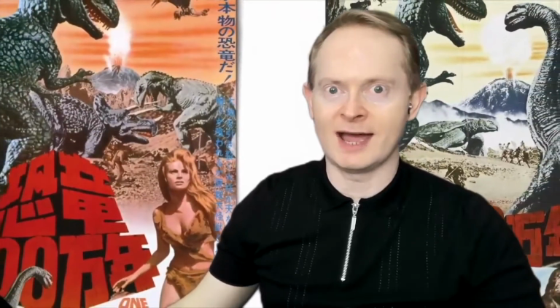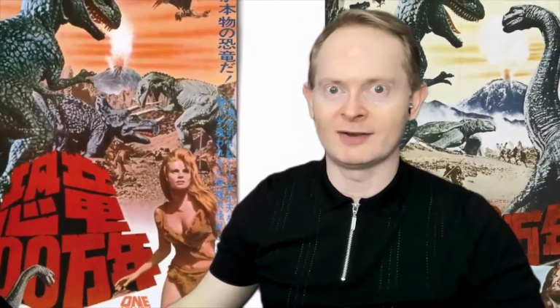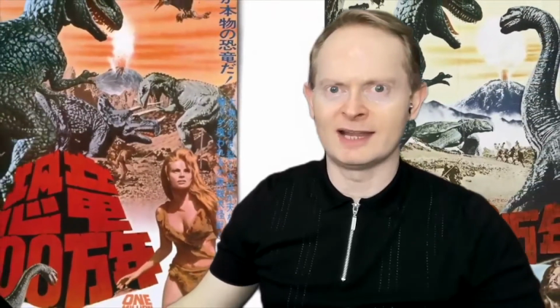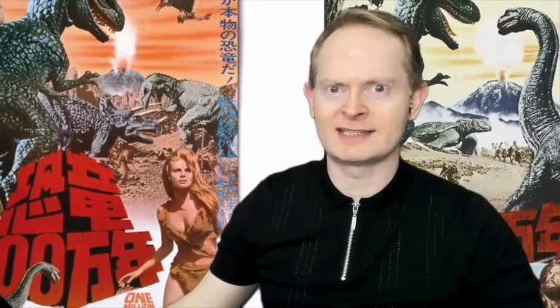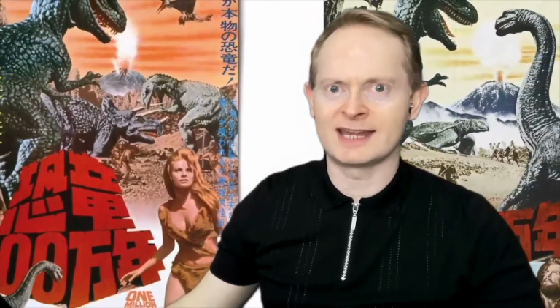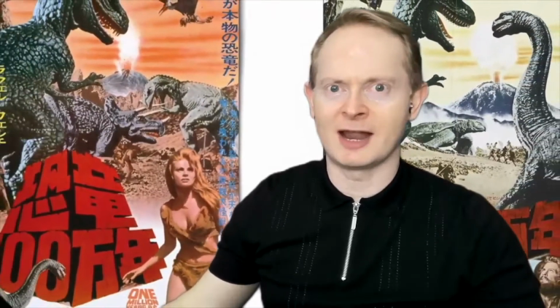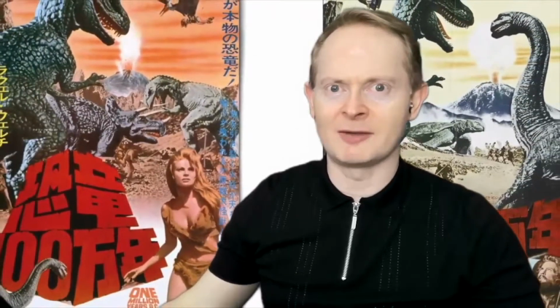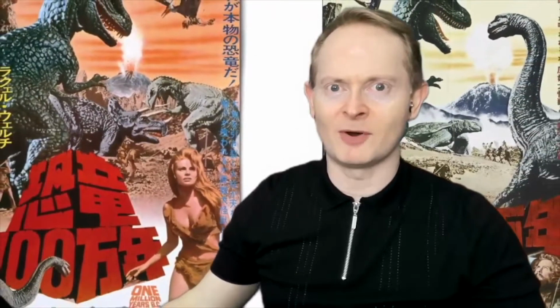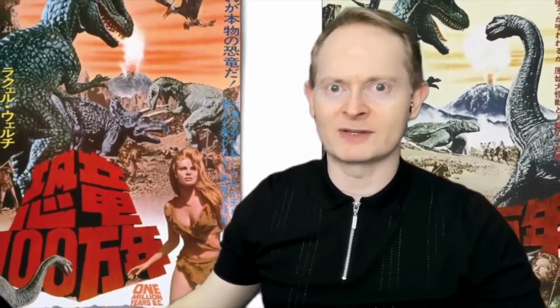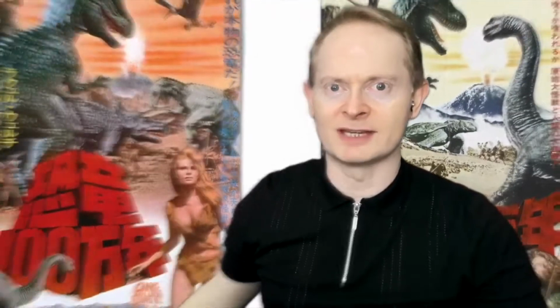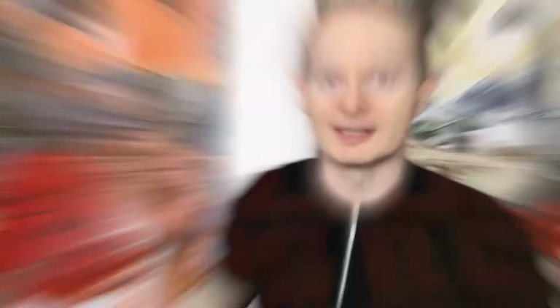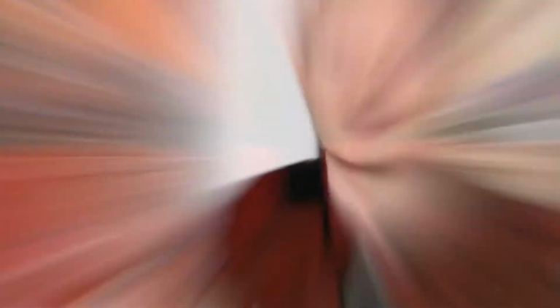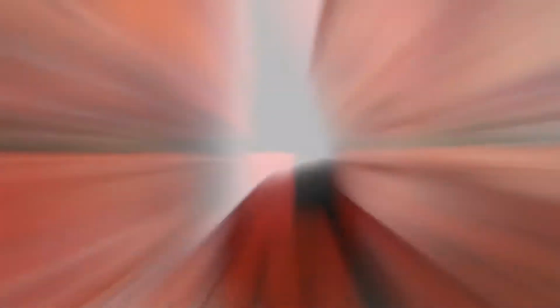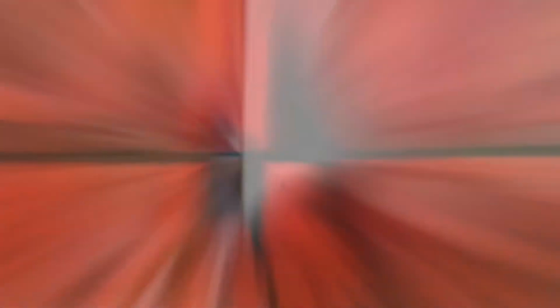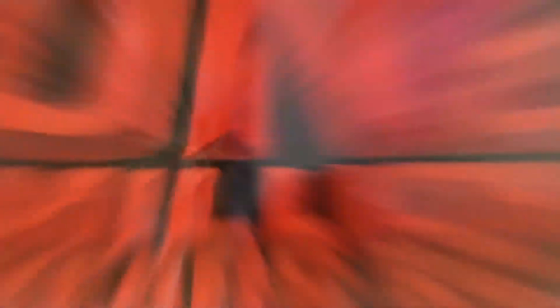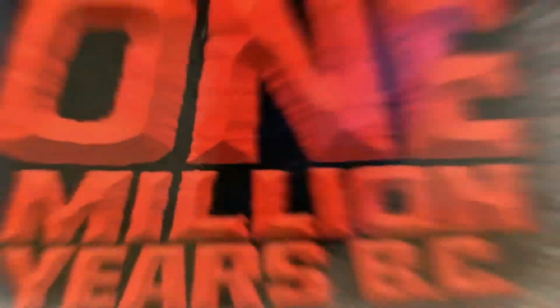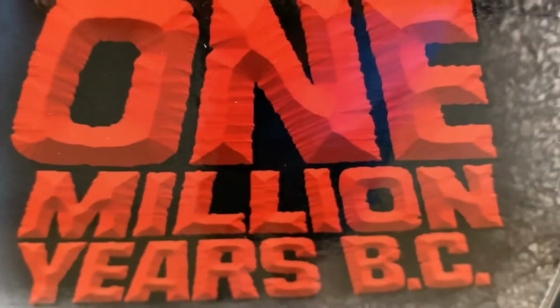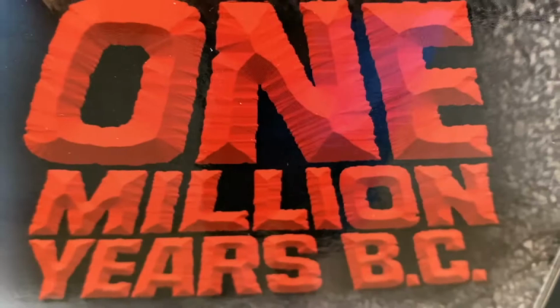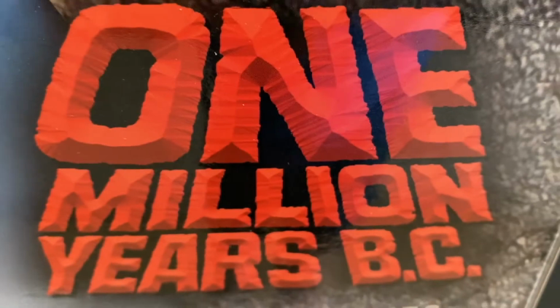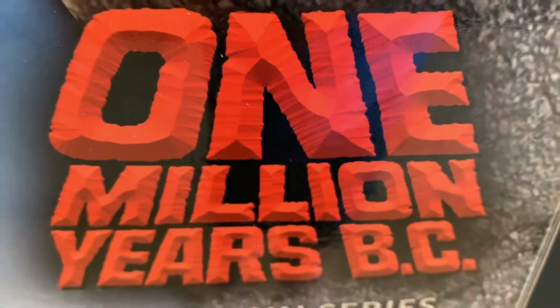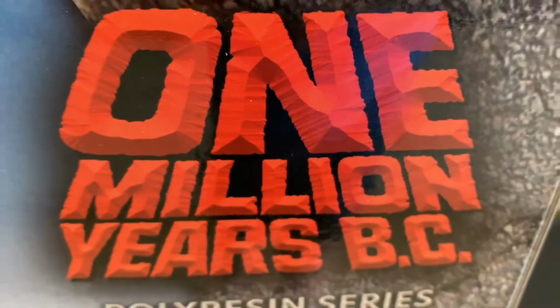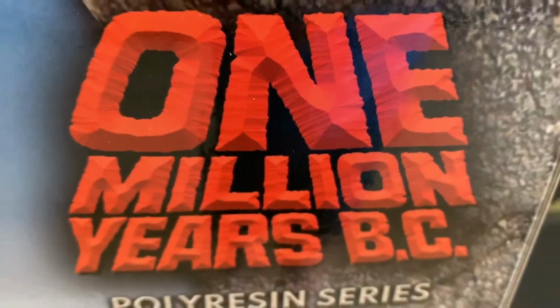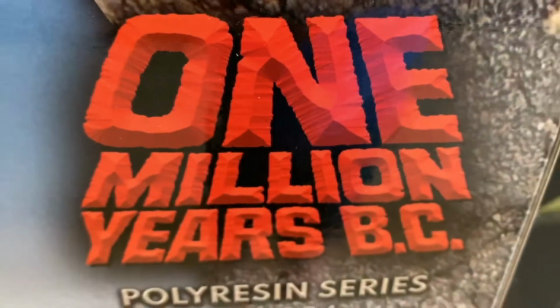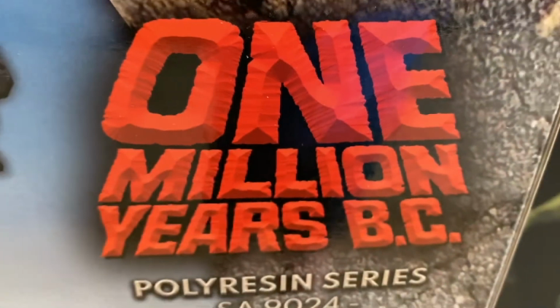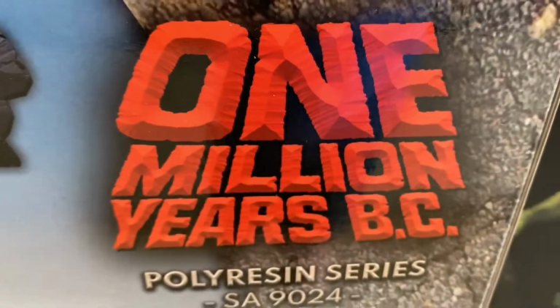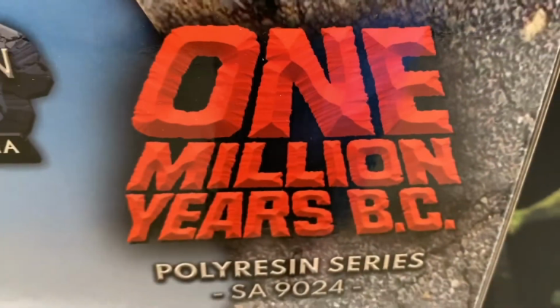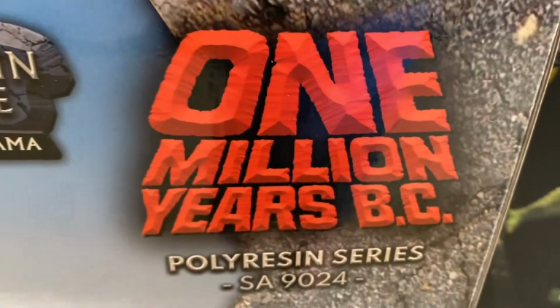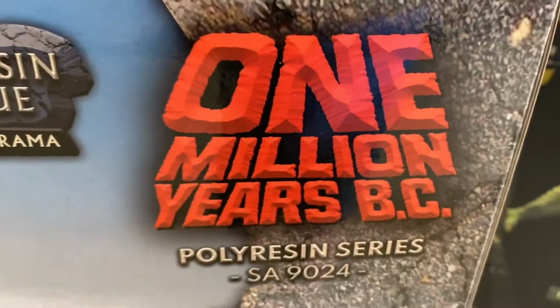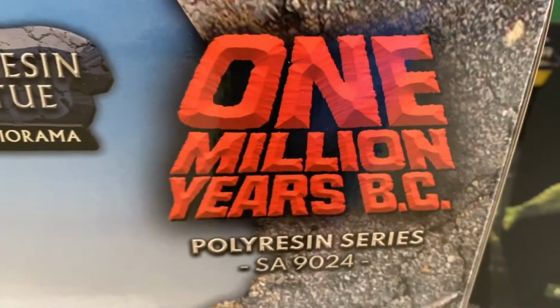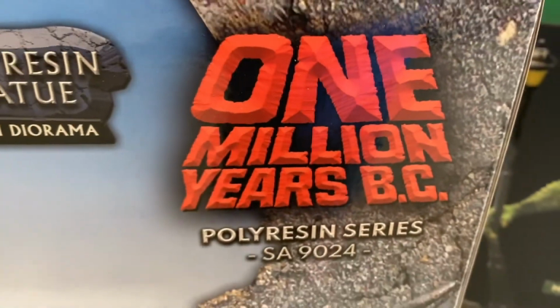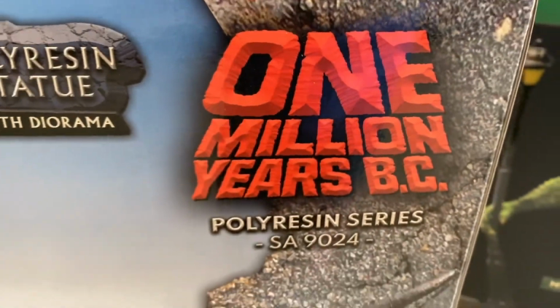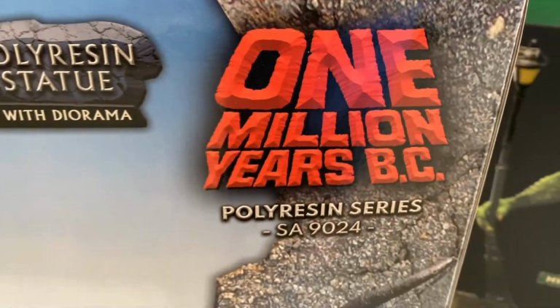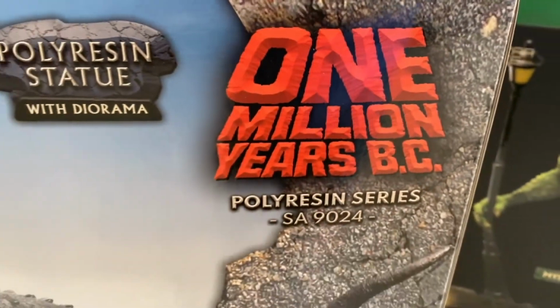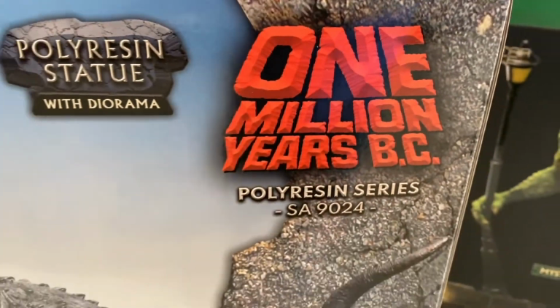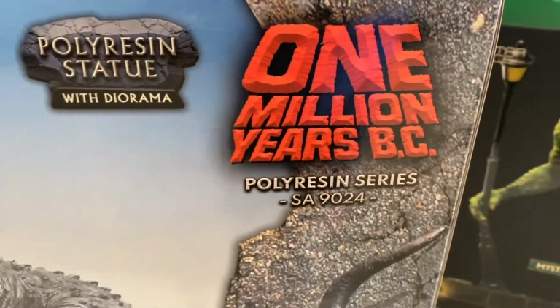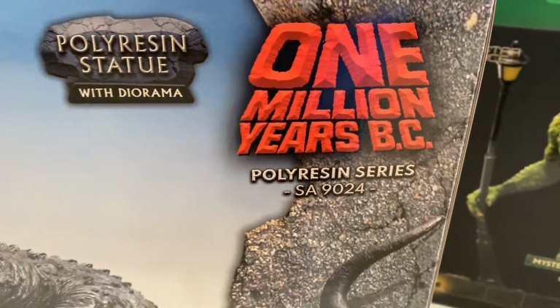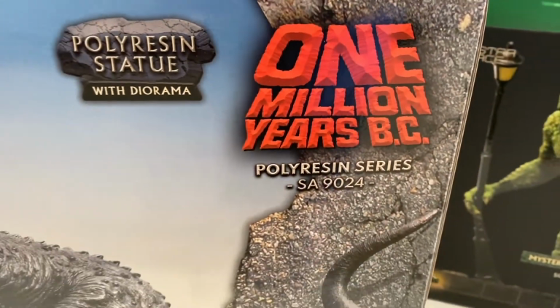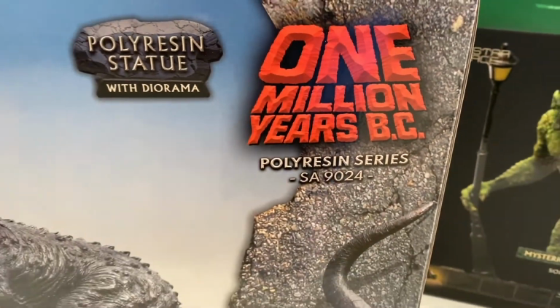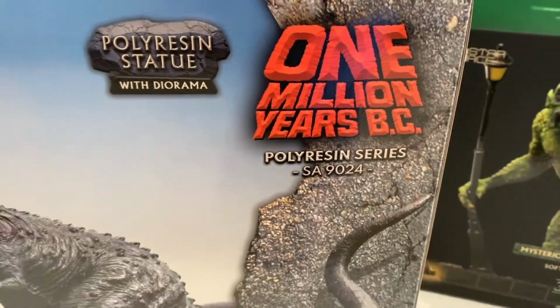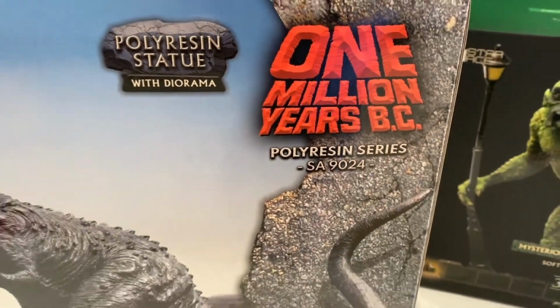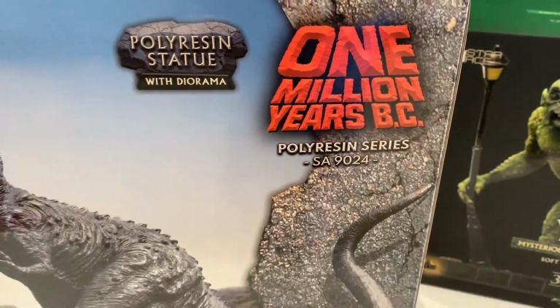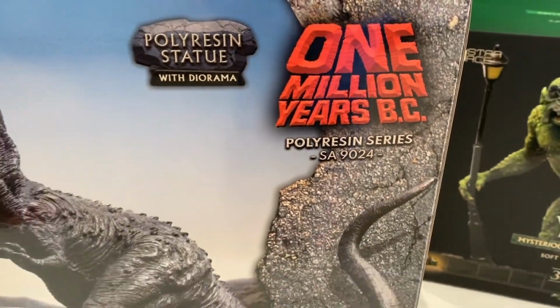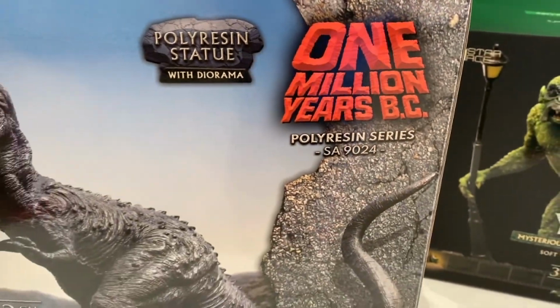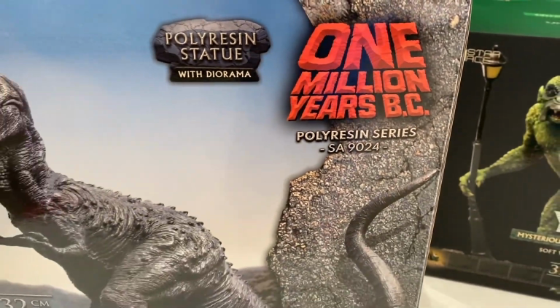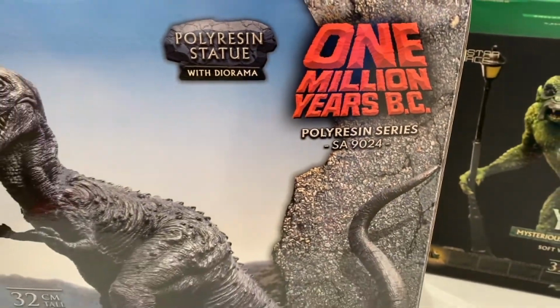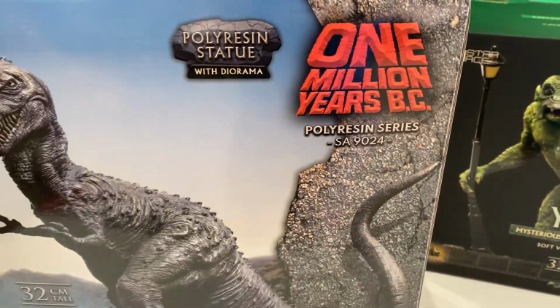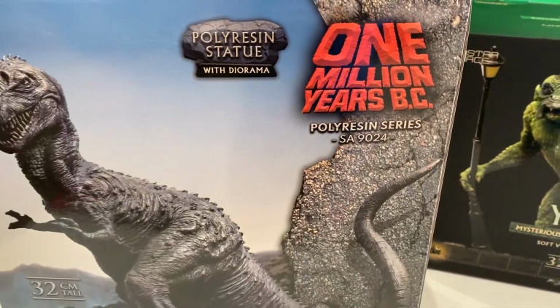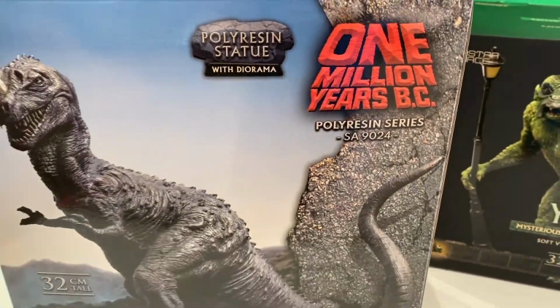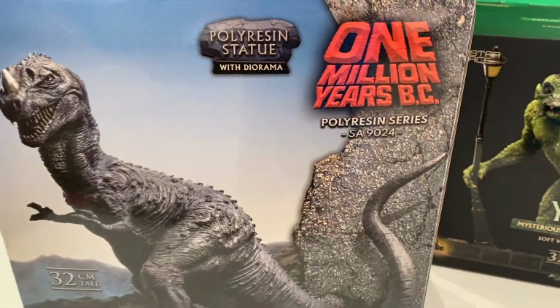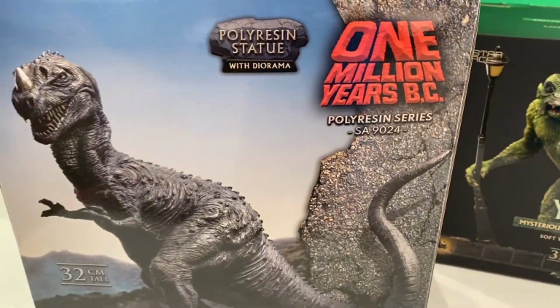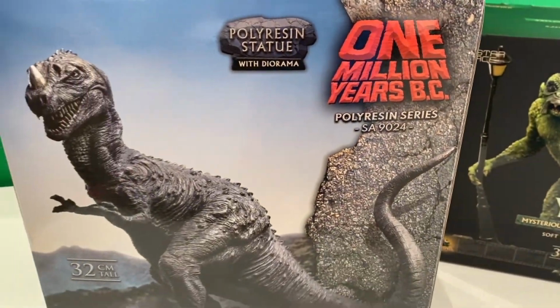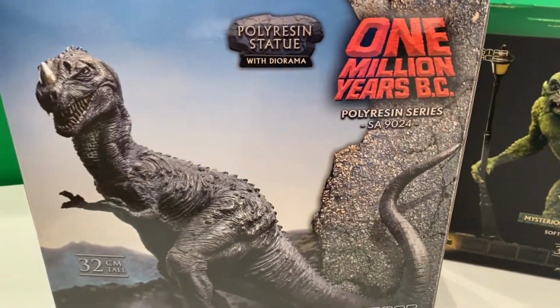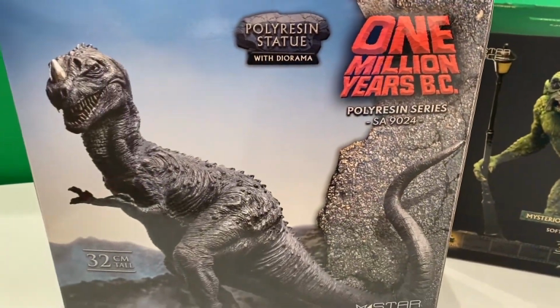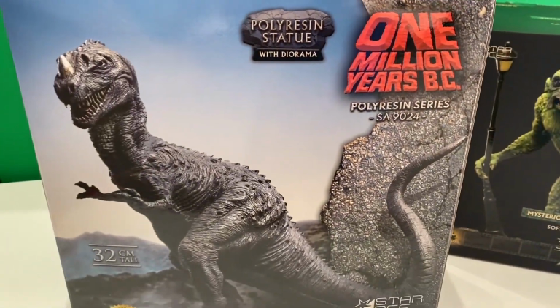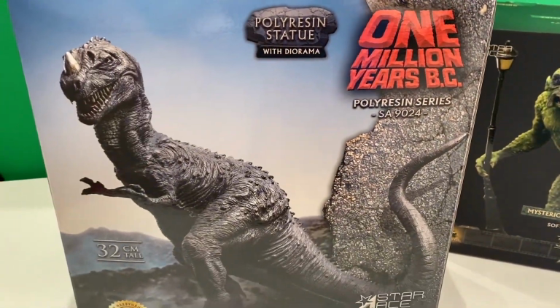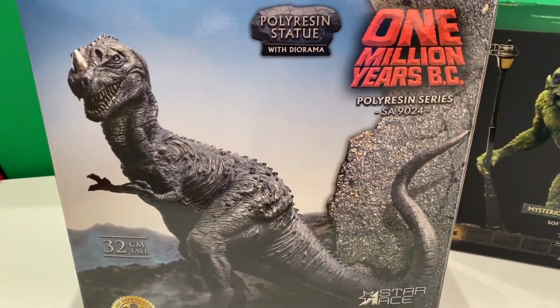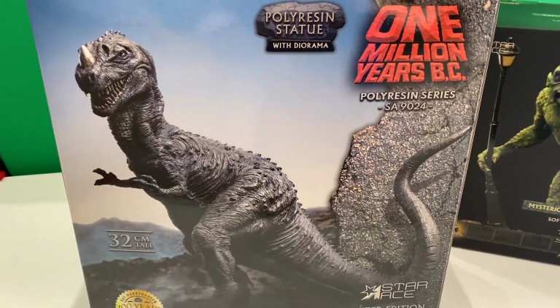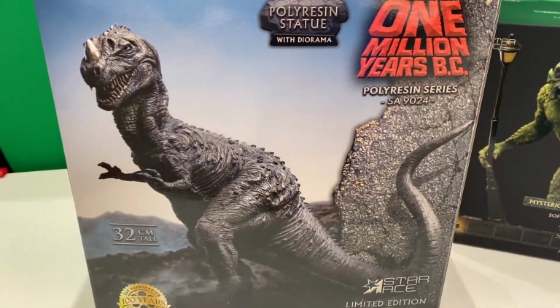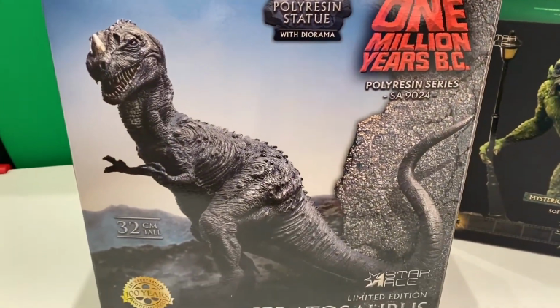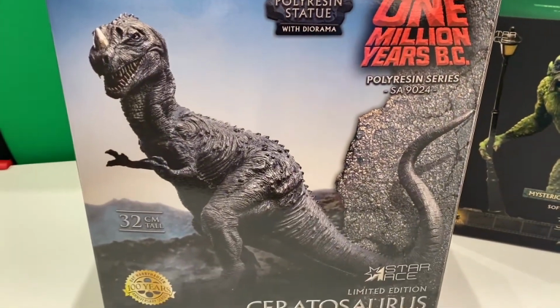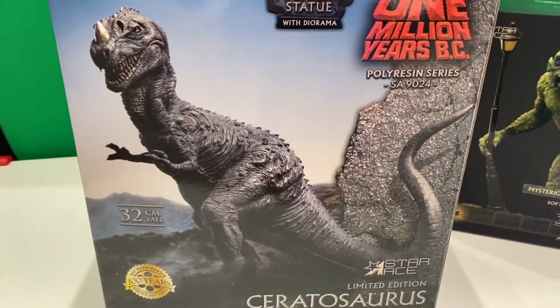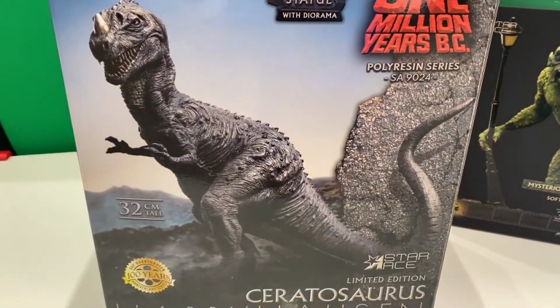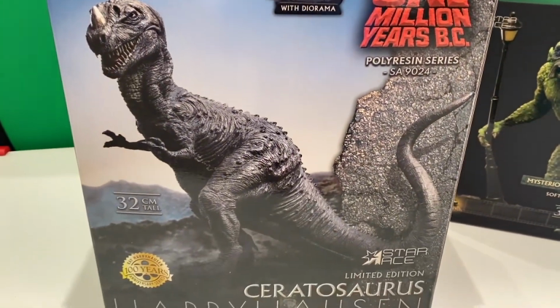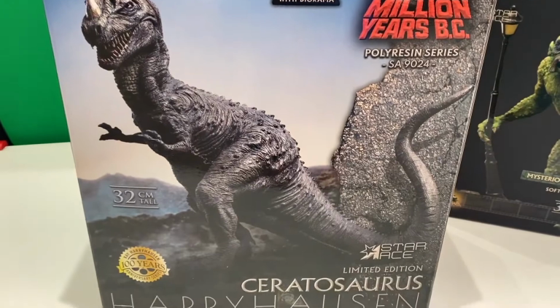Now let's get unboxing. Here we go — One Million Years BC with the classic logo there being retained.